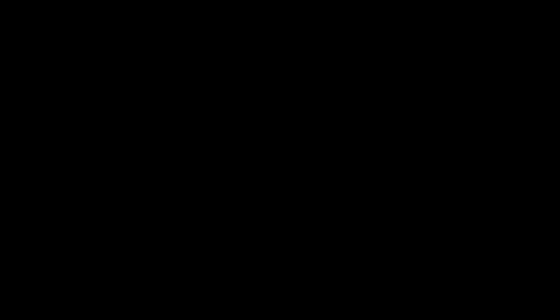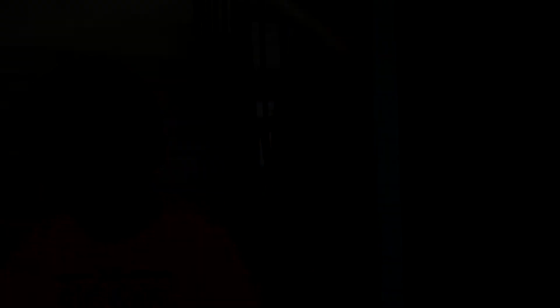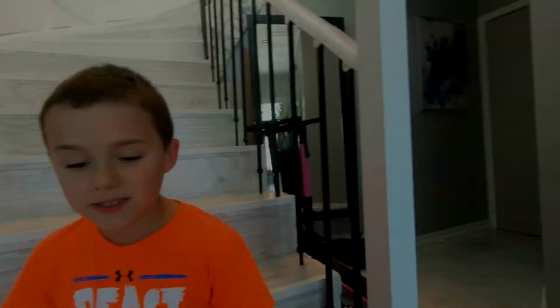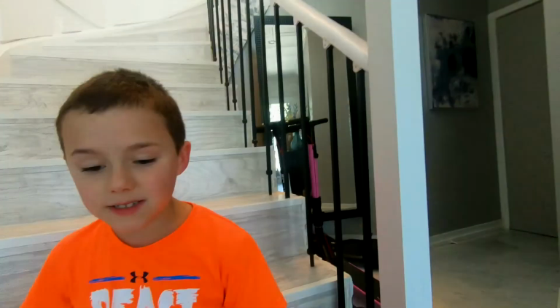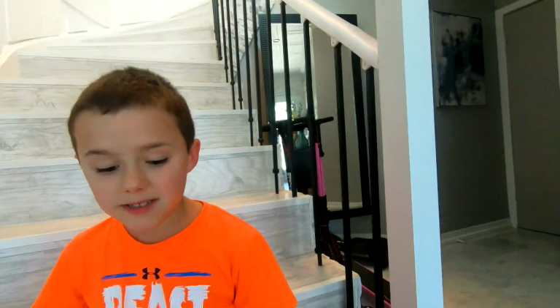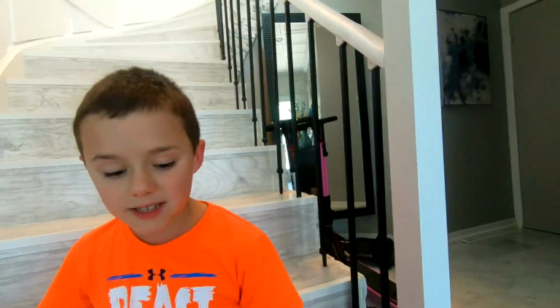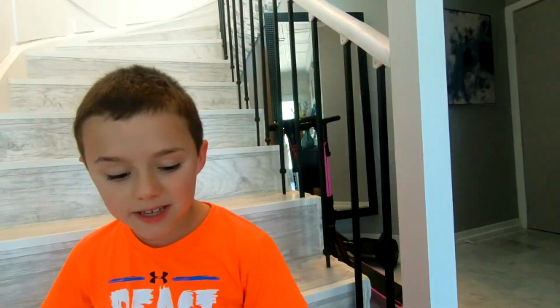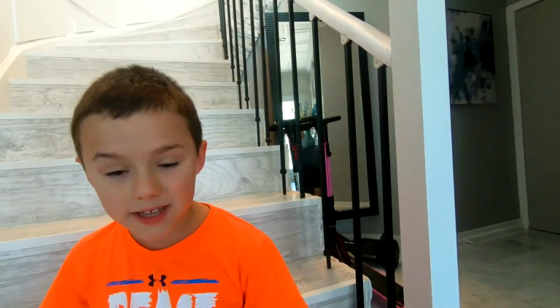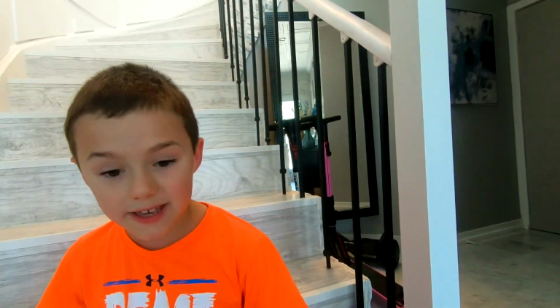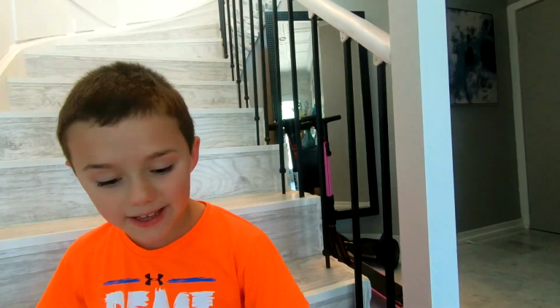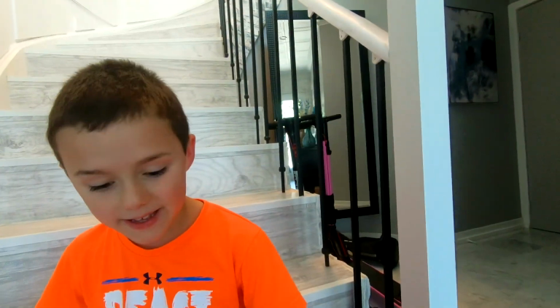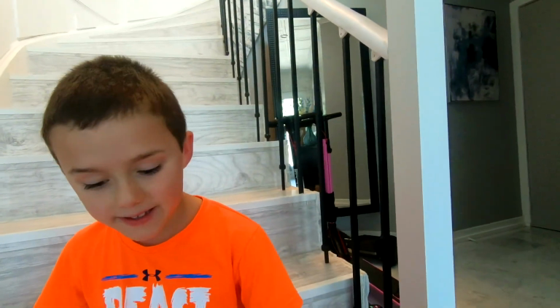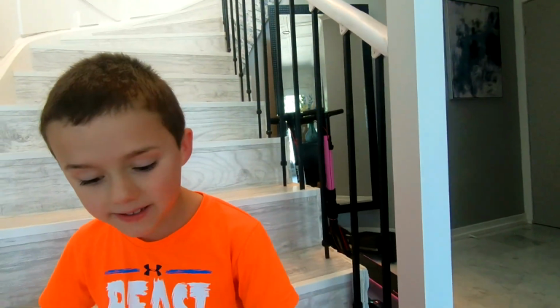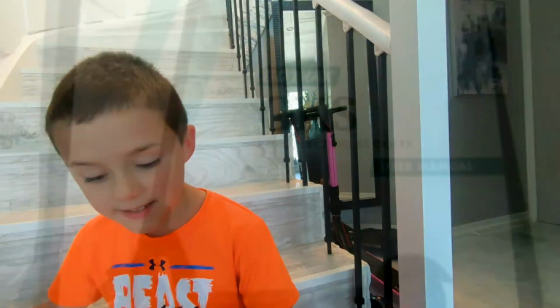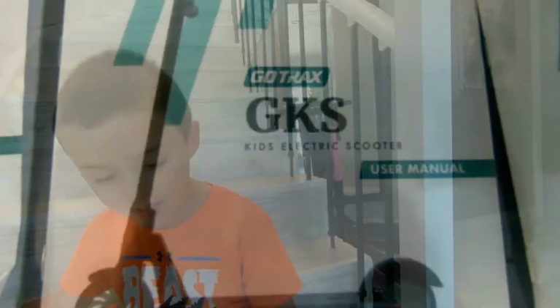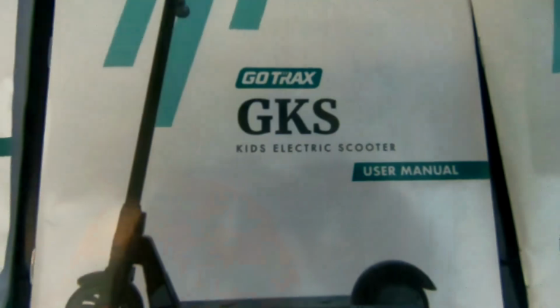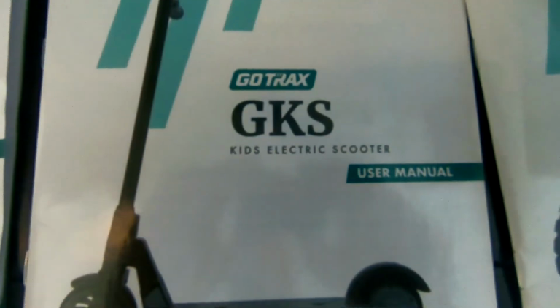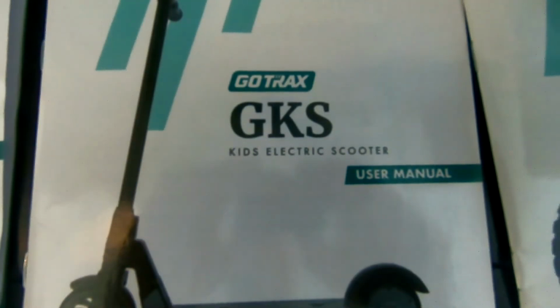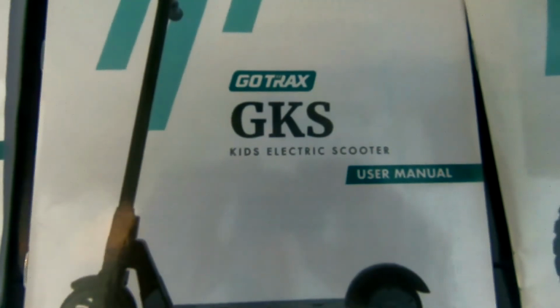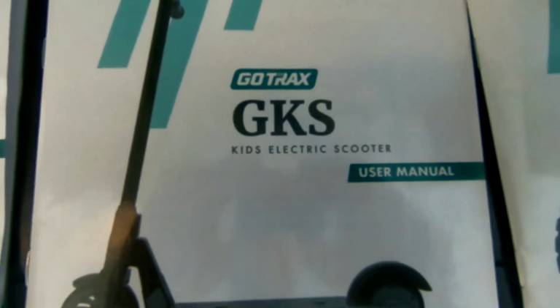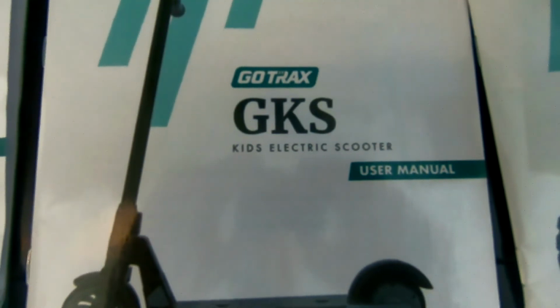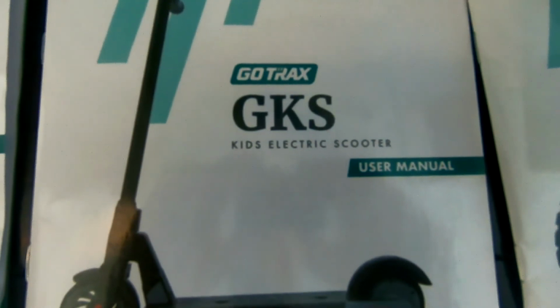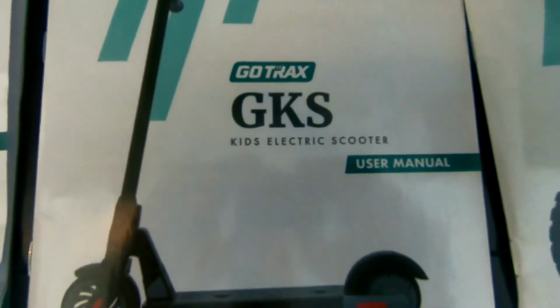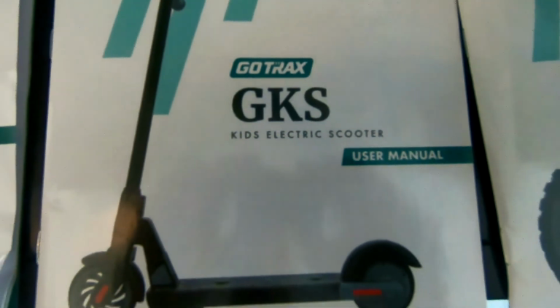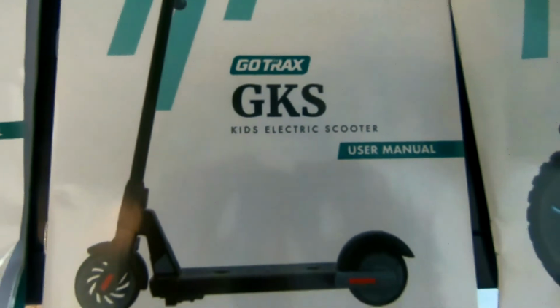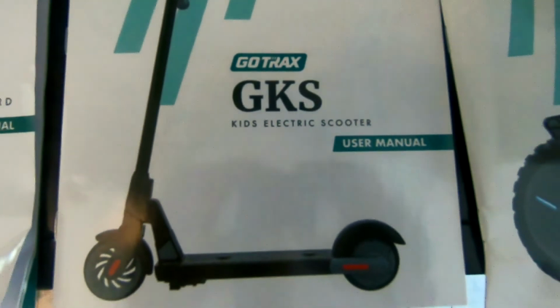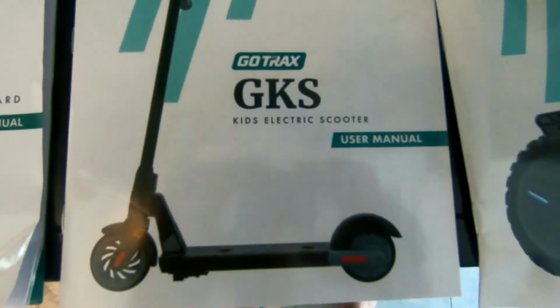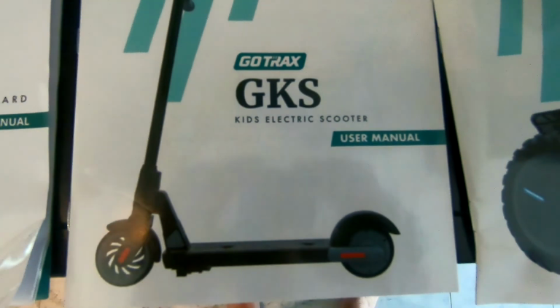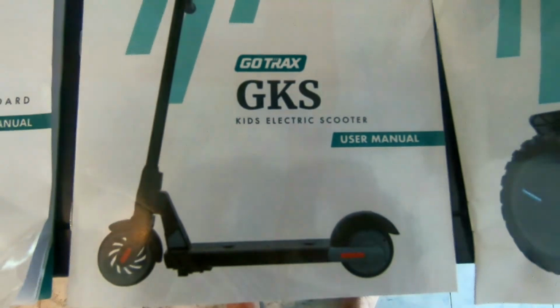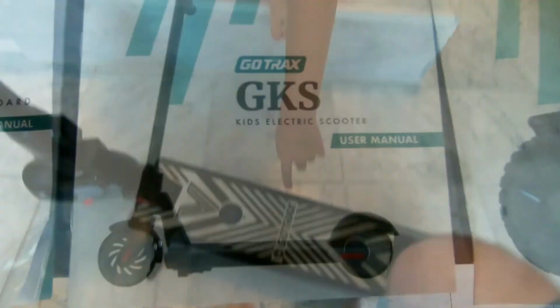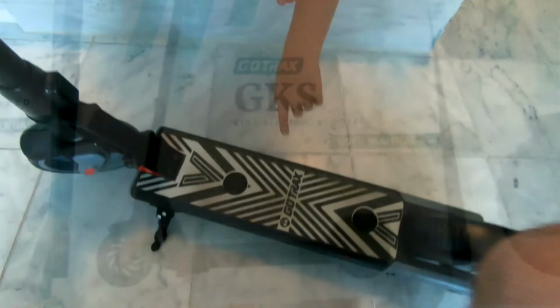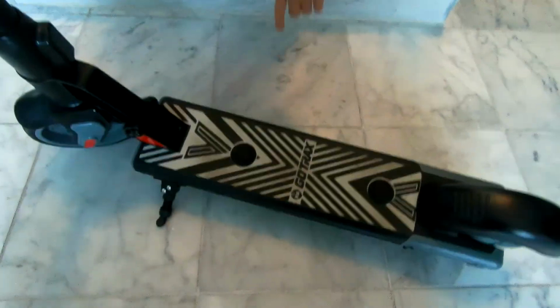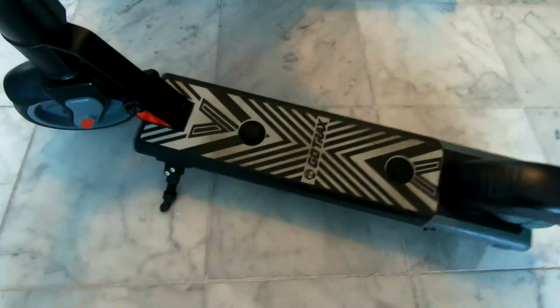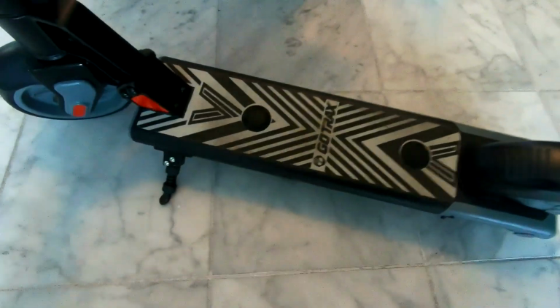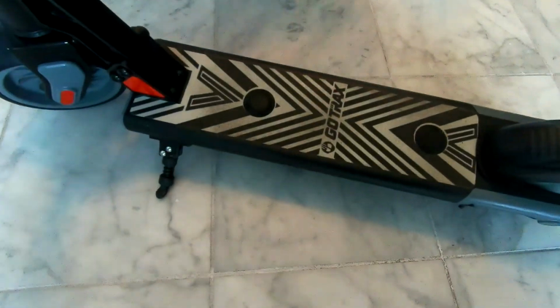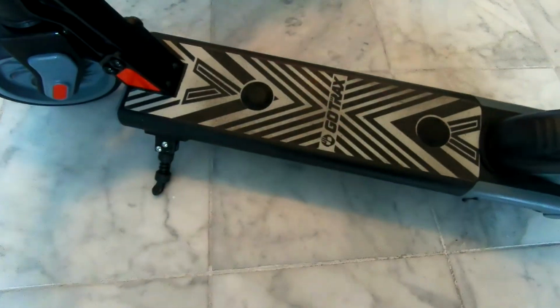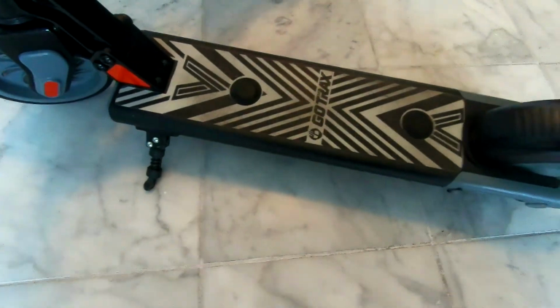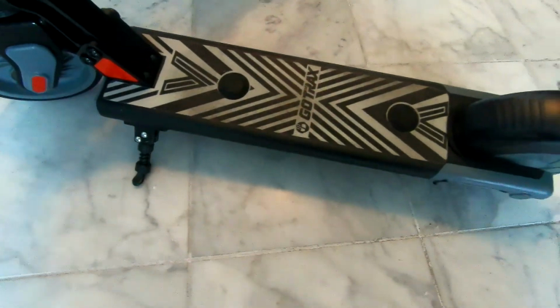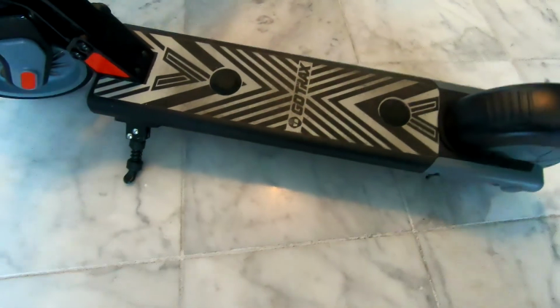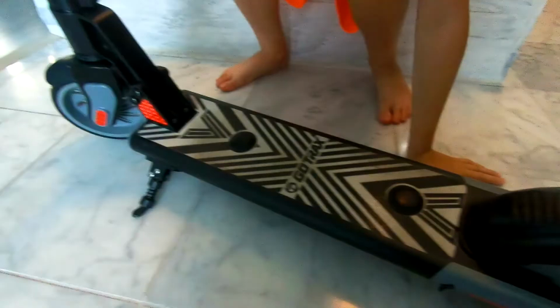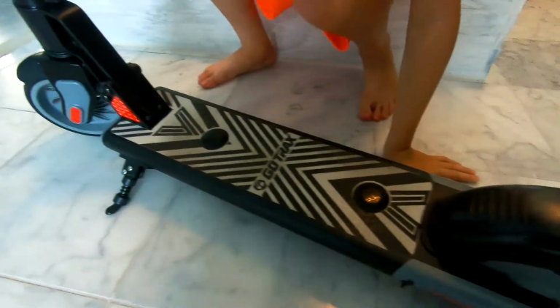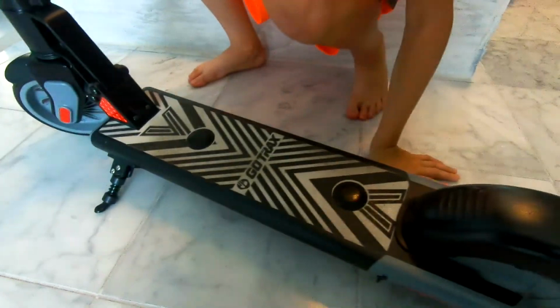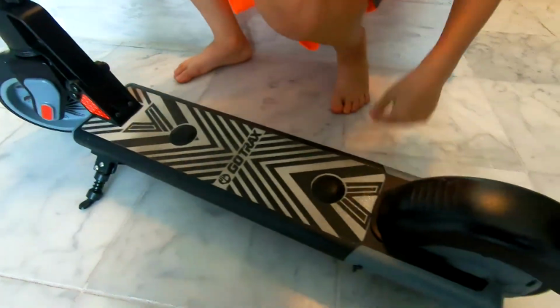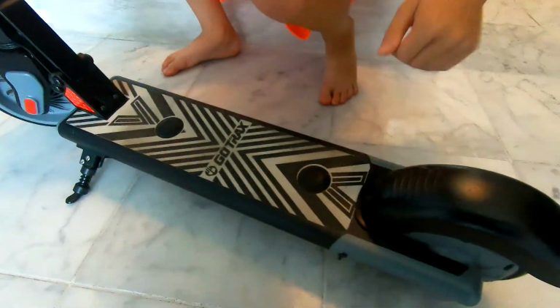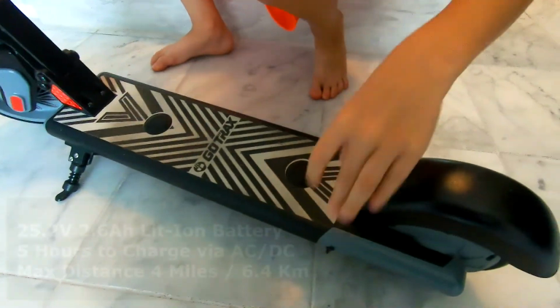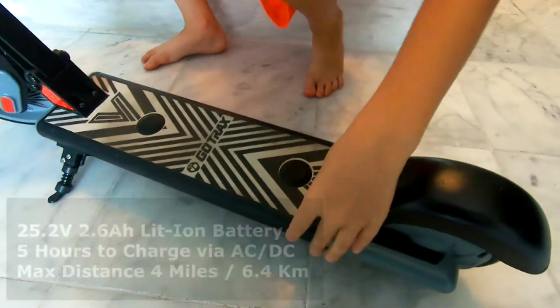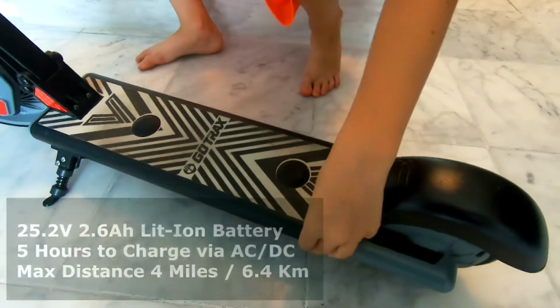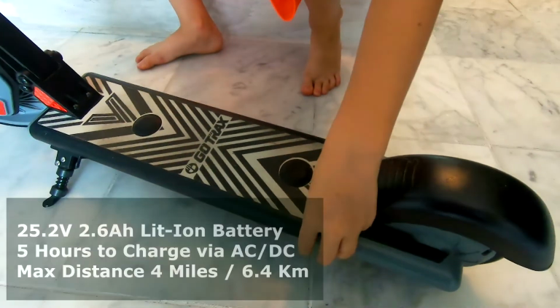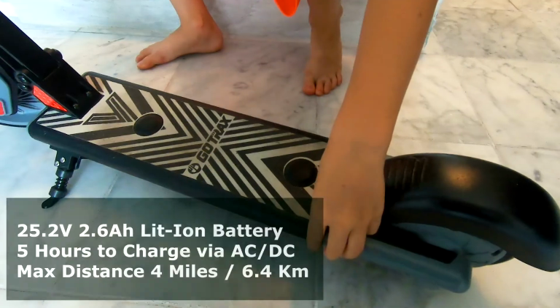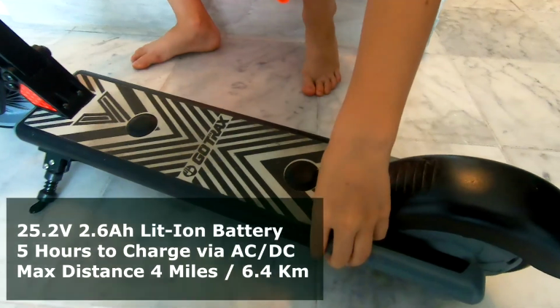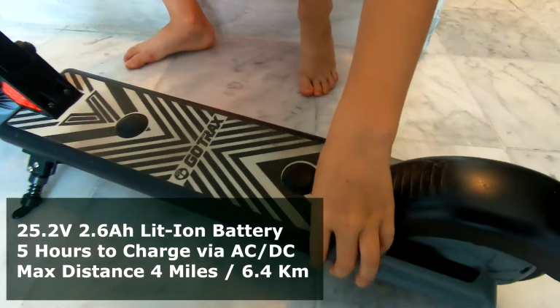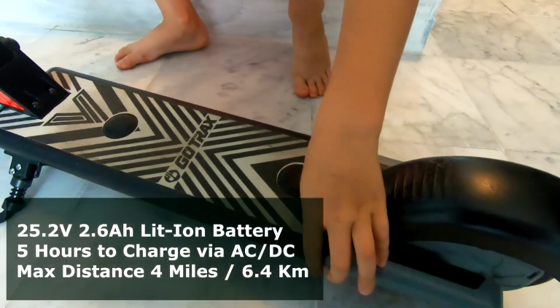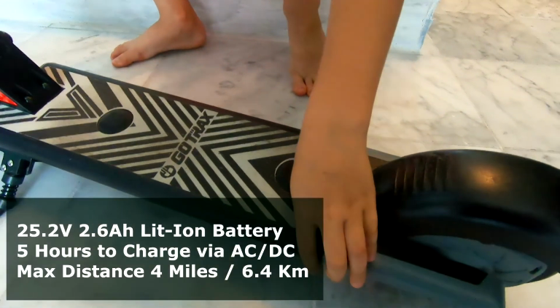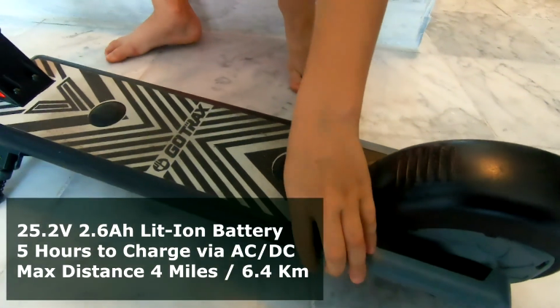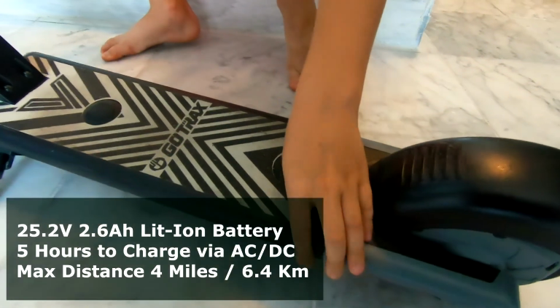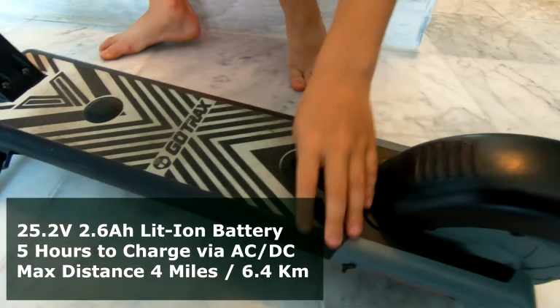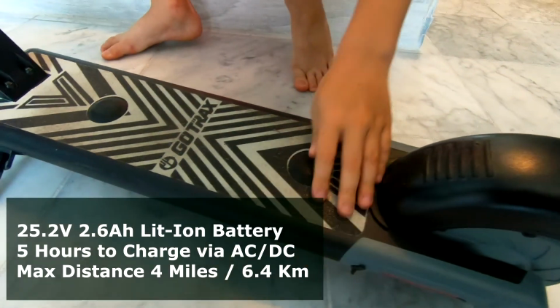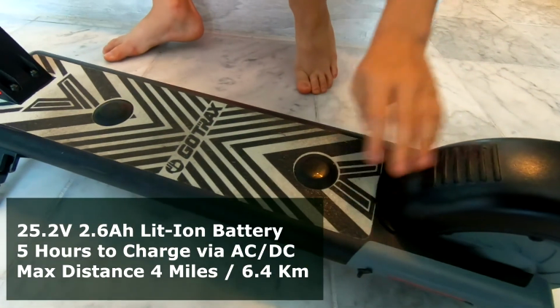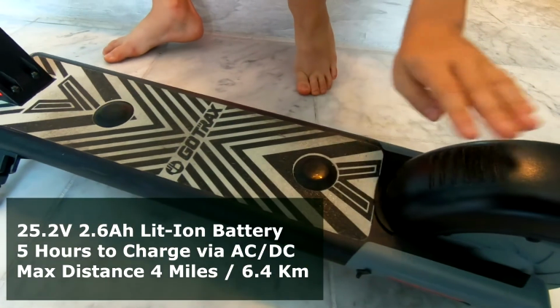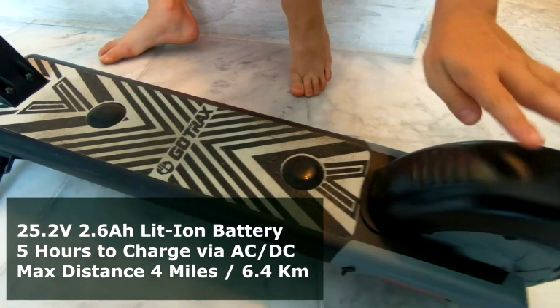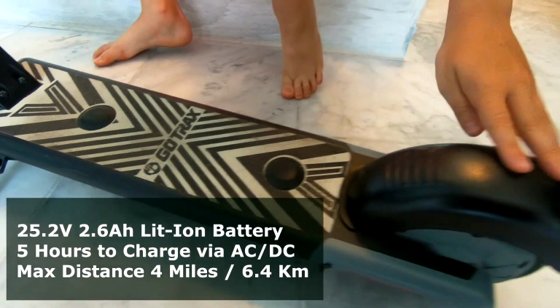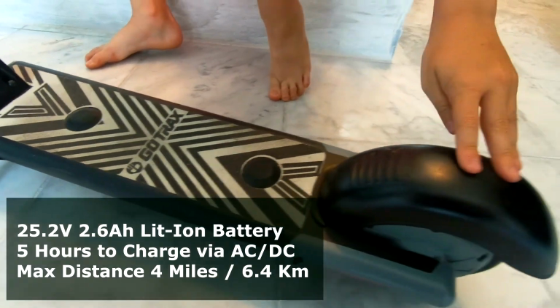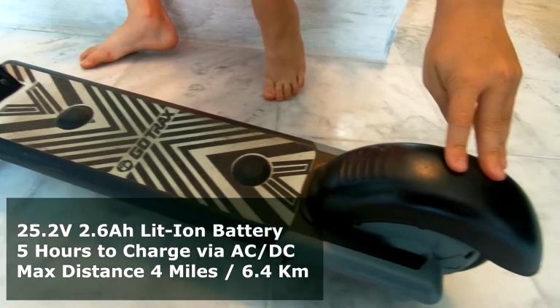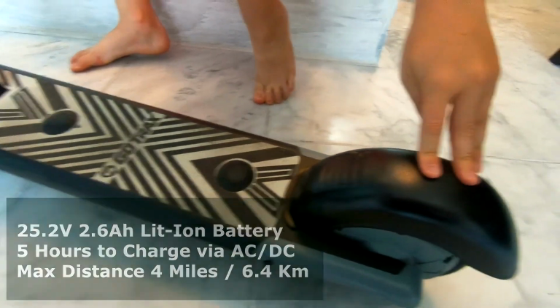This is the kids electric Go-Track Scooter. So this is the battery box and this is the brake.